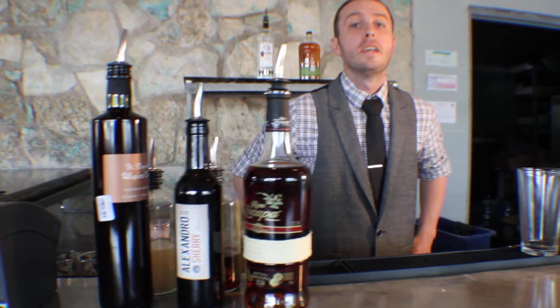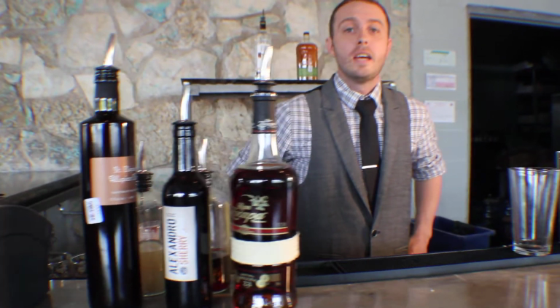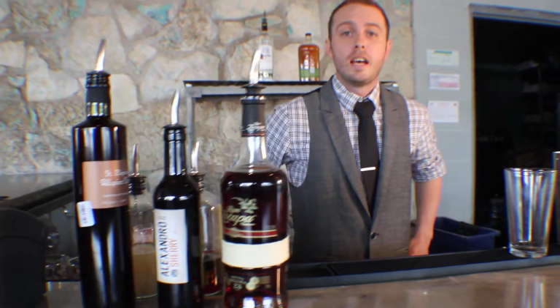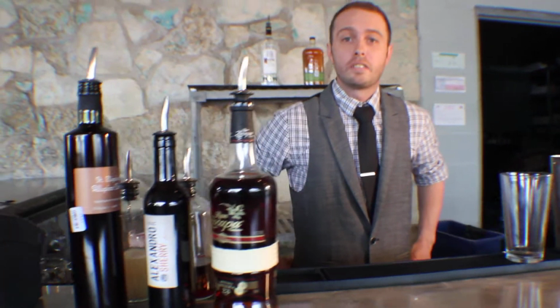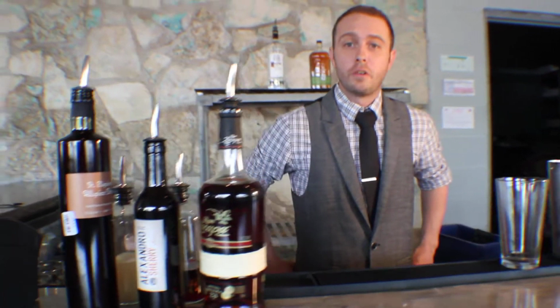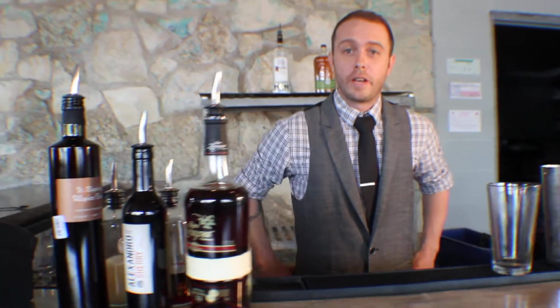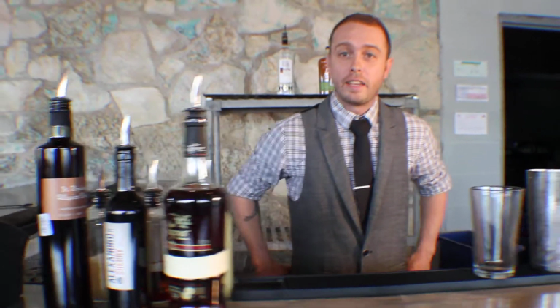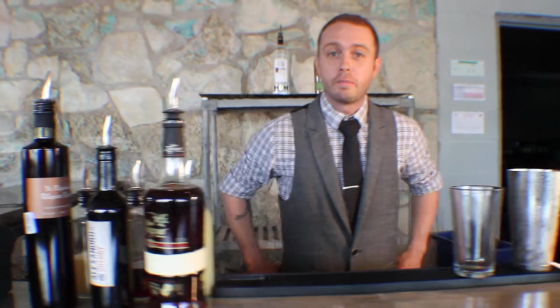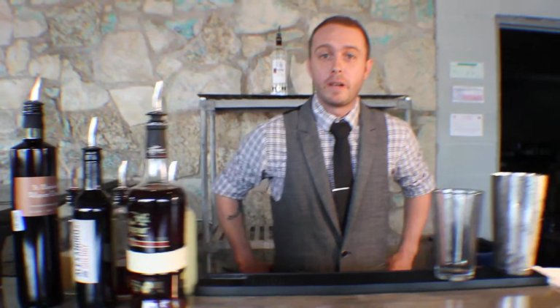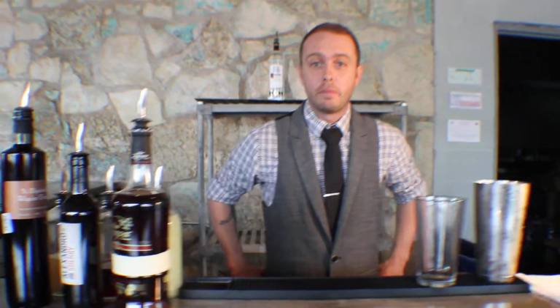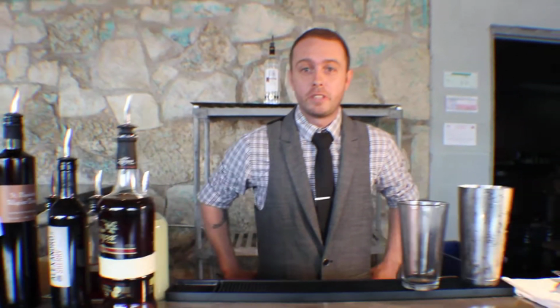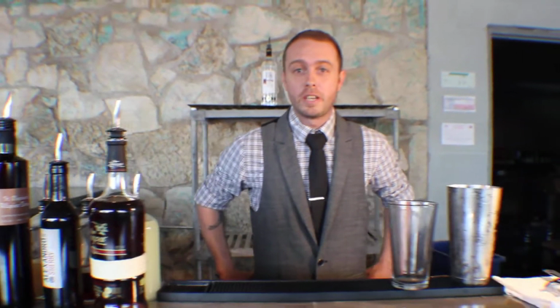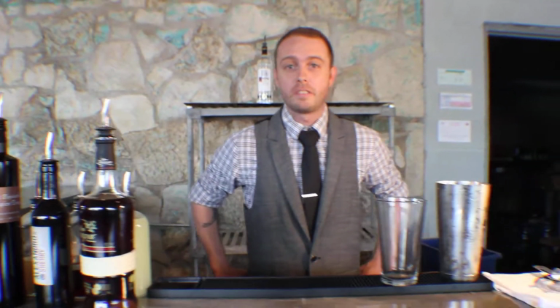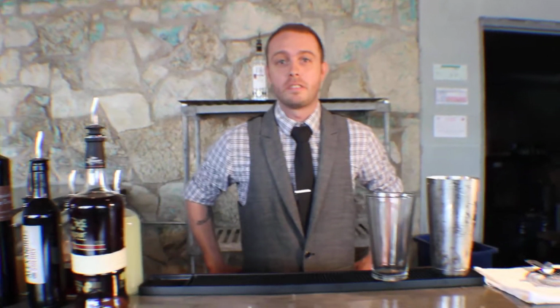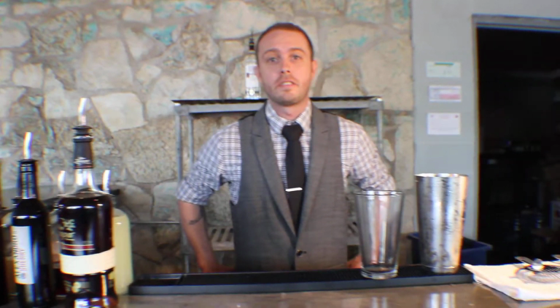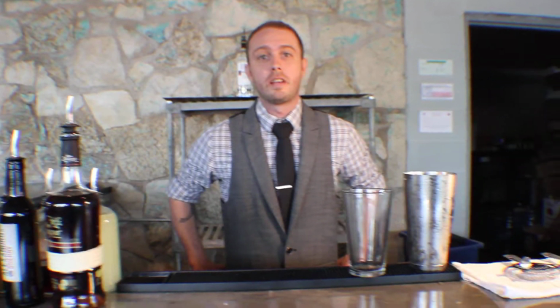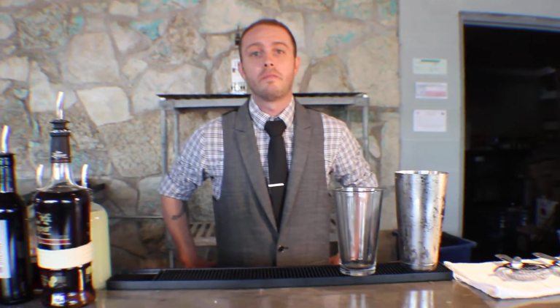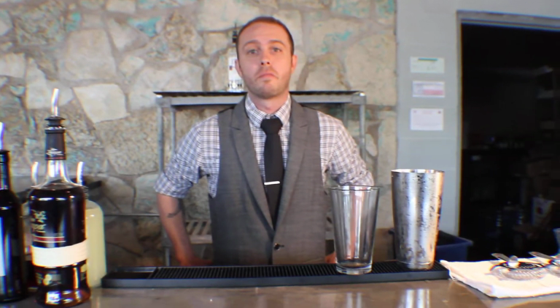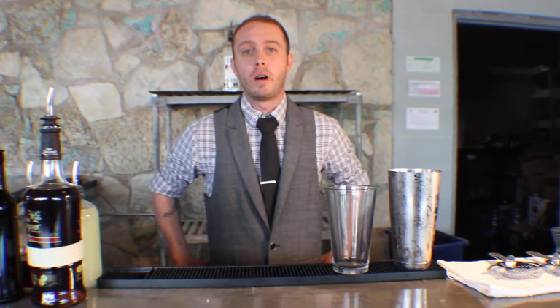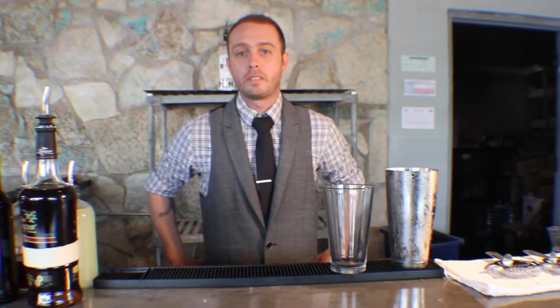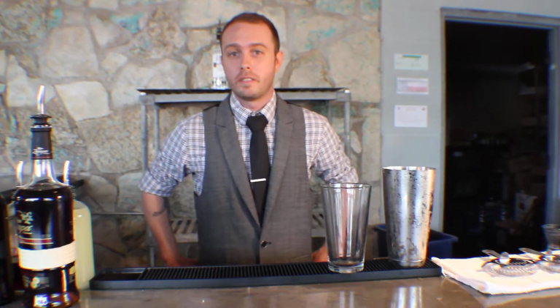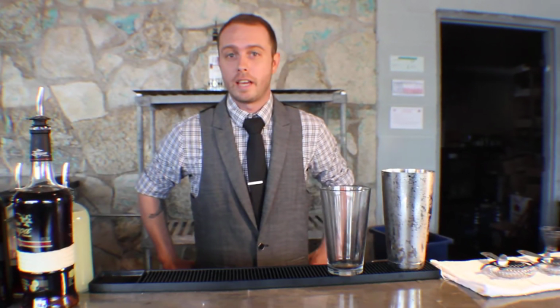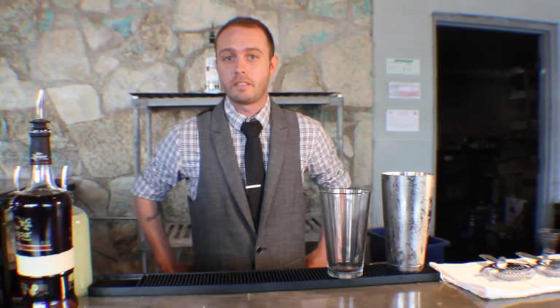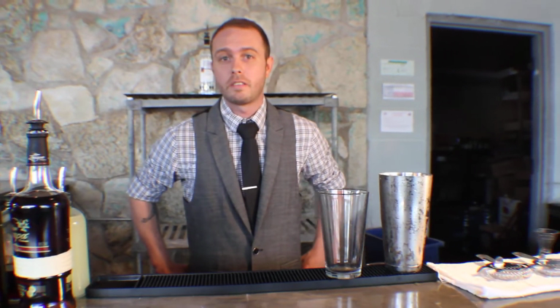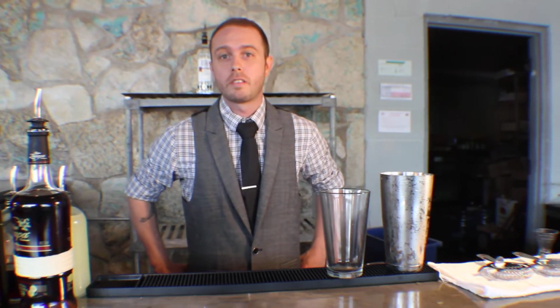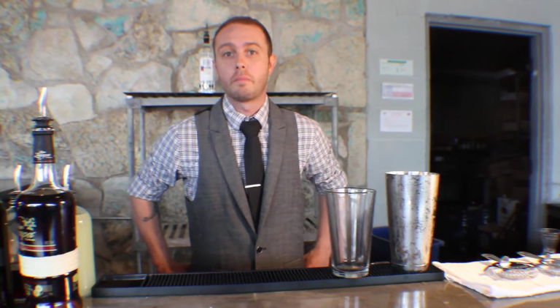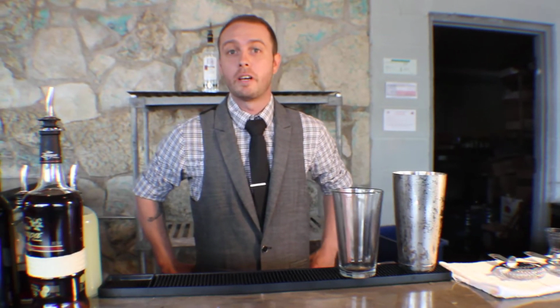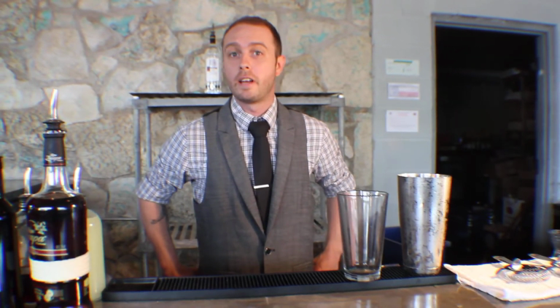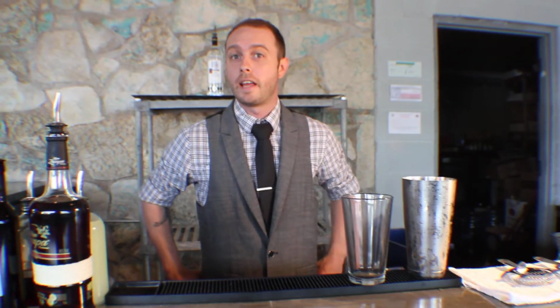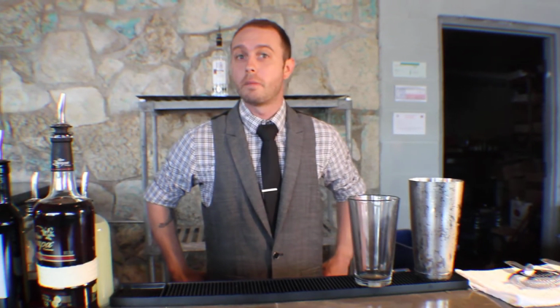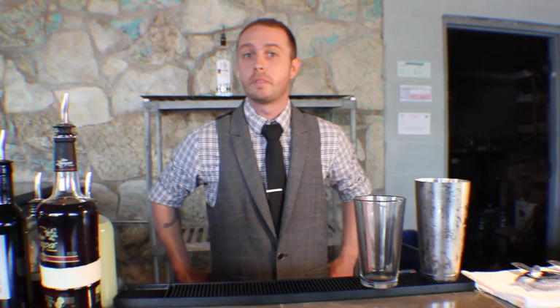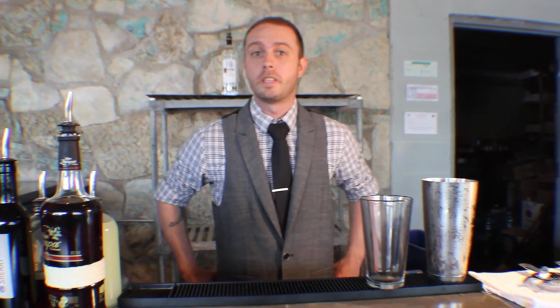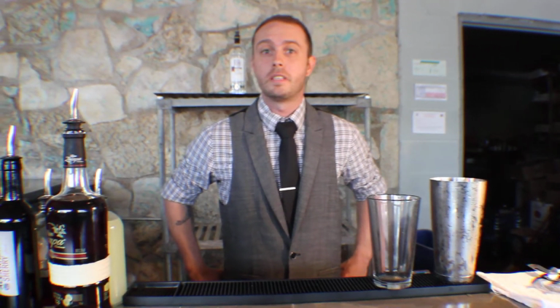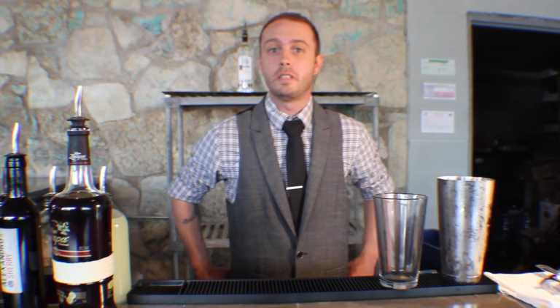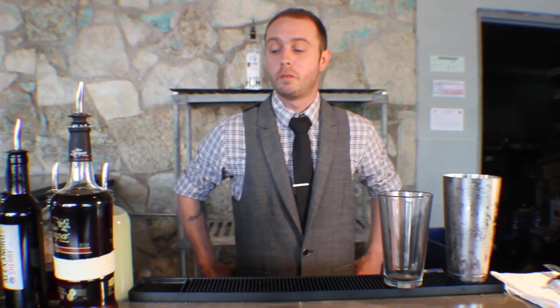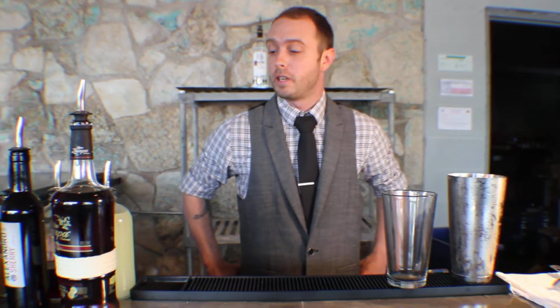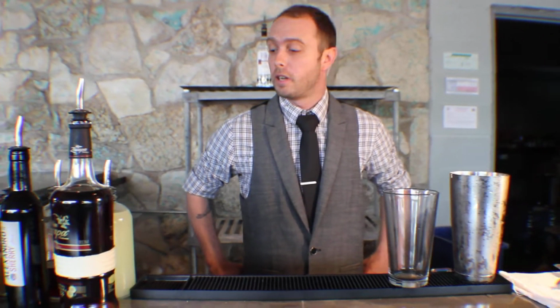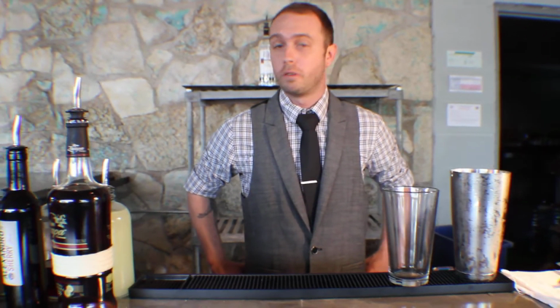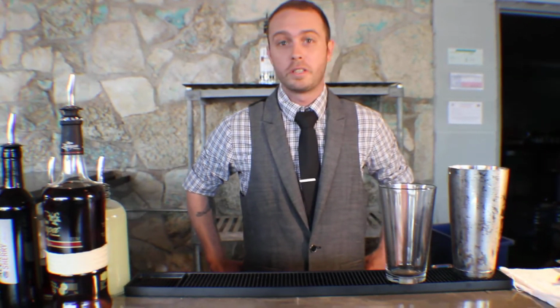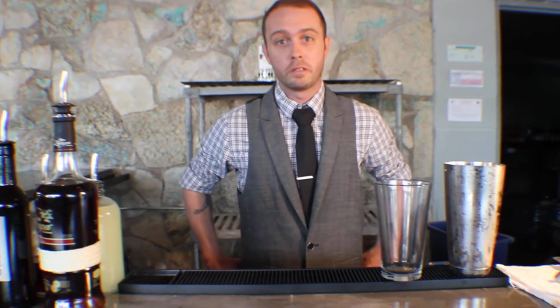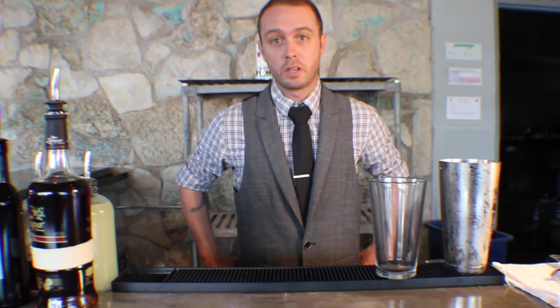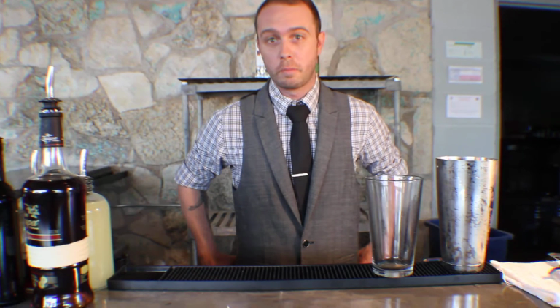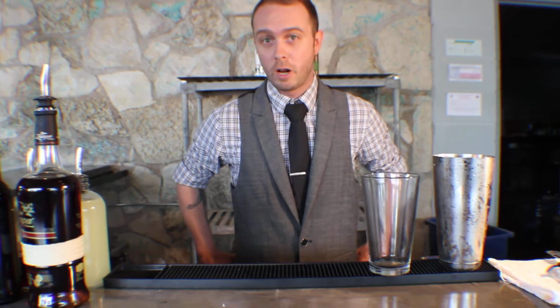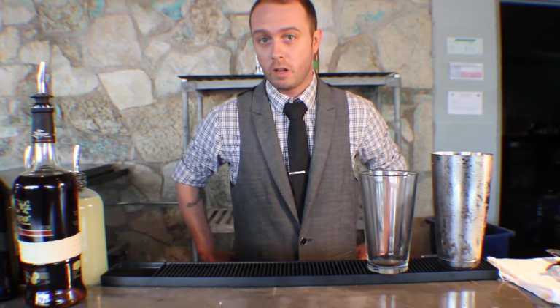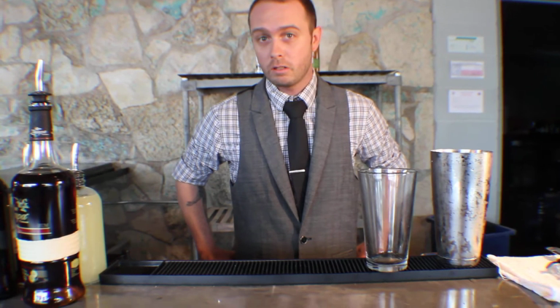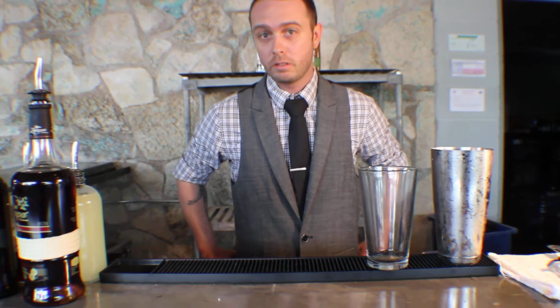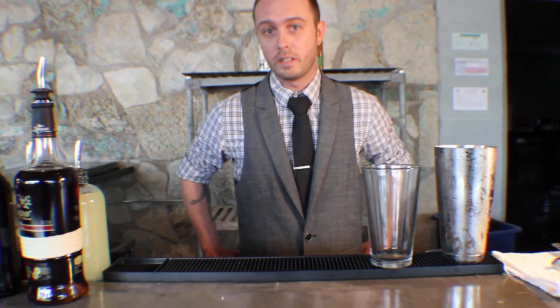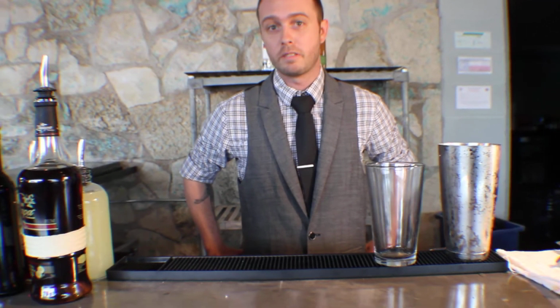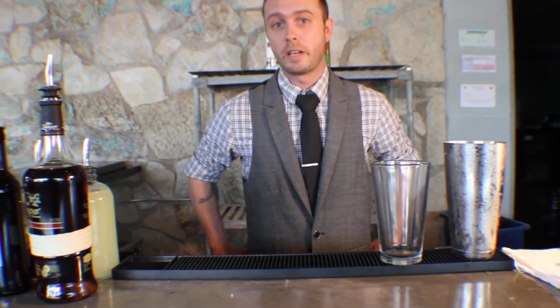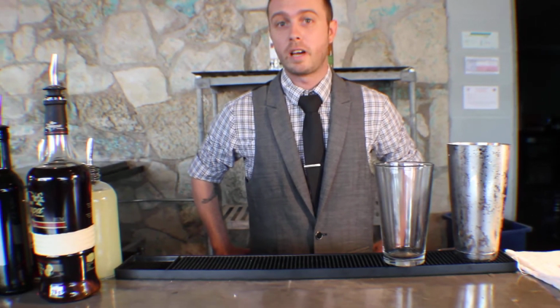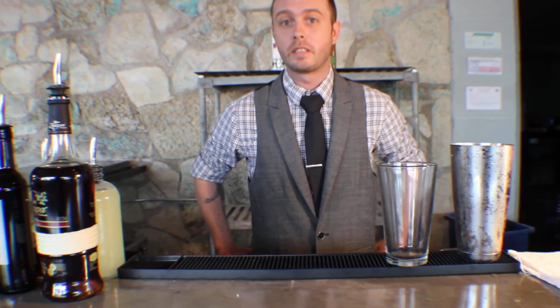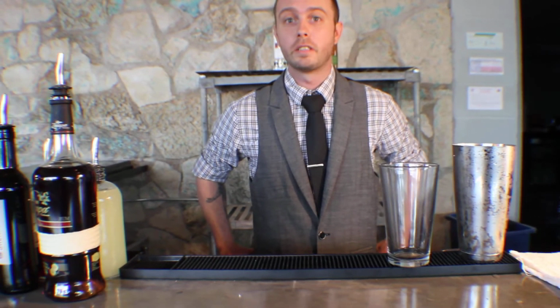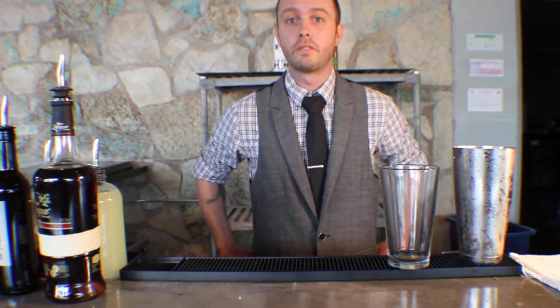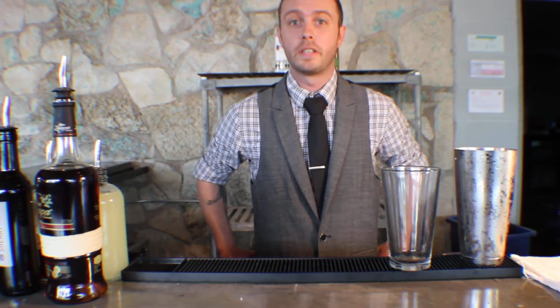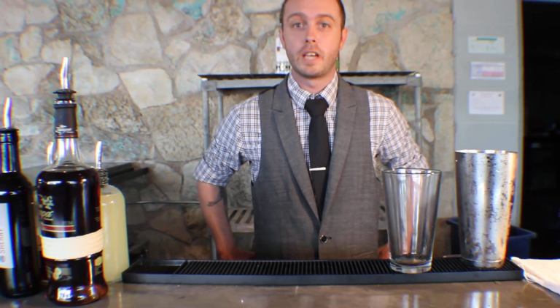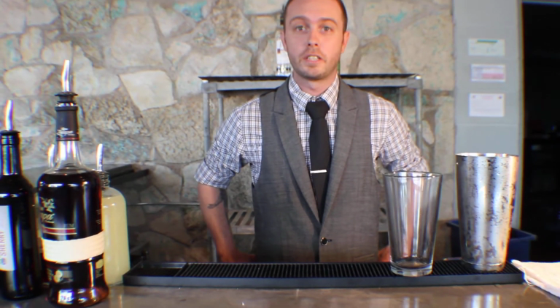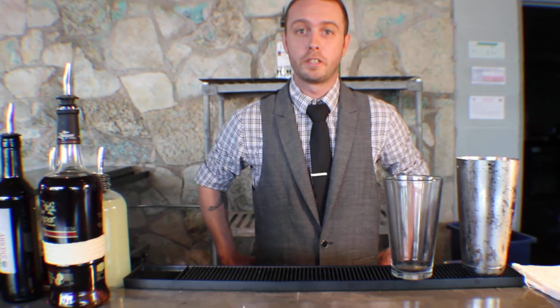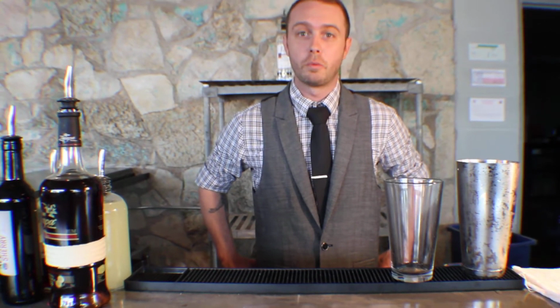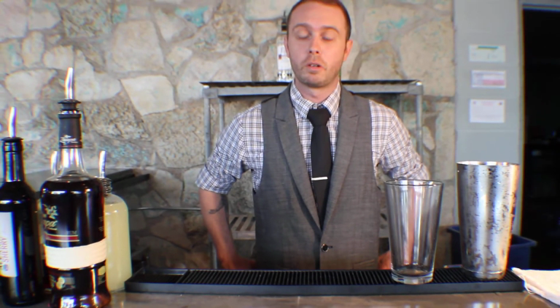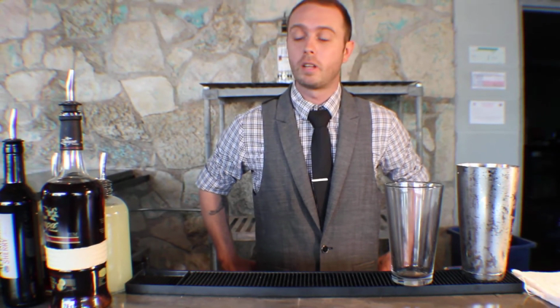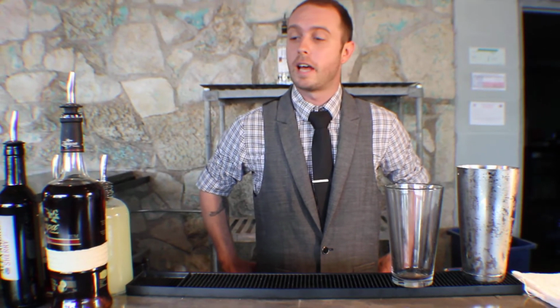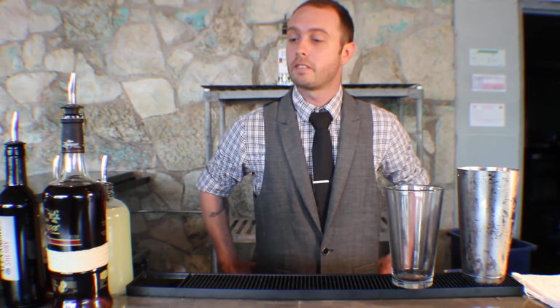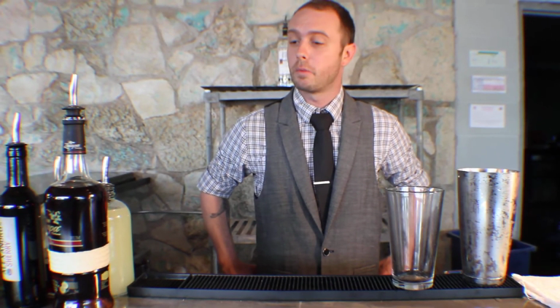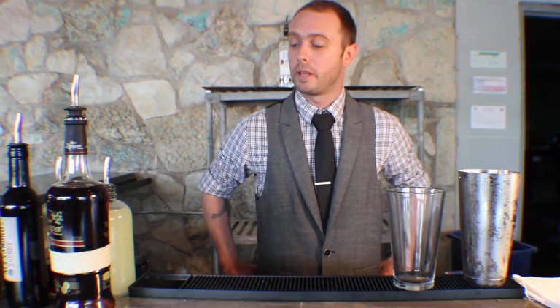How's it going, guys? My name is Justin Stidham from Austin, Texas. I'm here today to present to you the Hotel Terminal — that's my cocktail for Diageo World Class 2013.